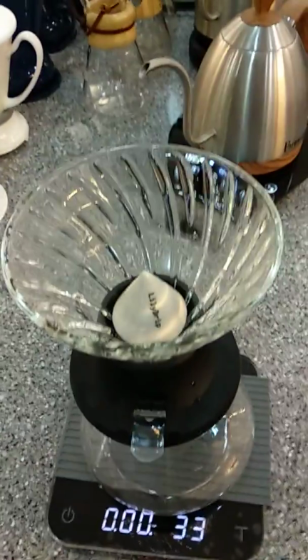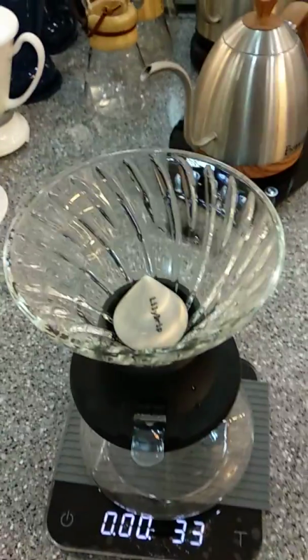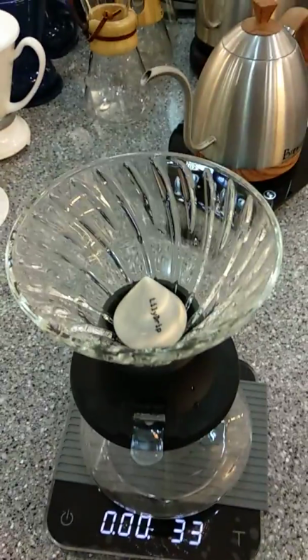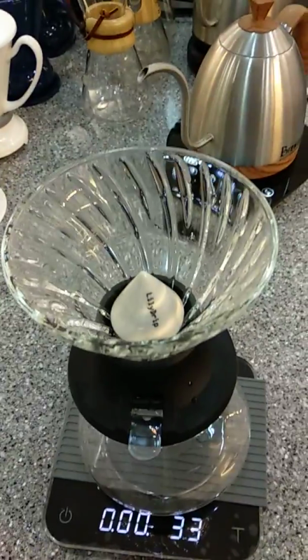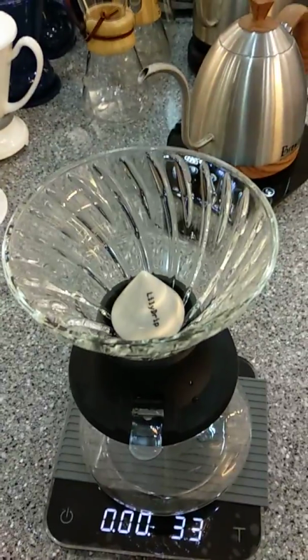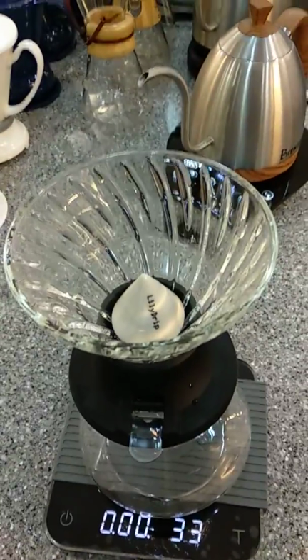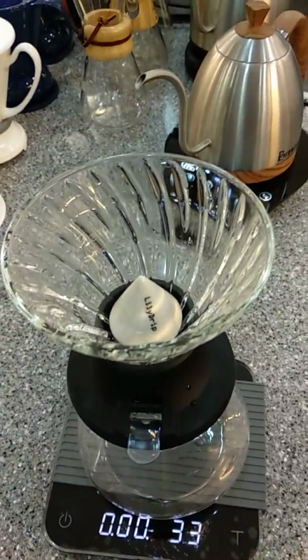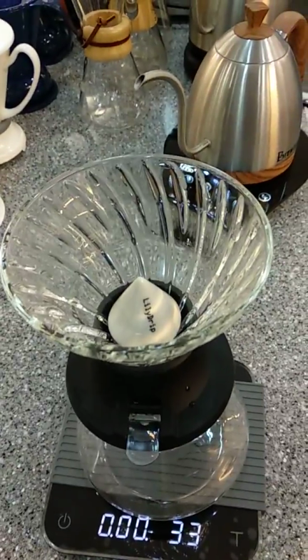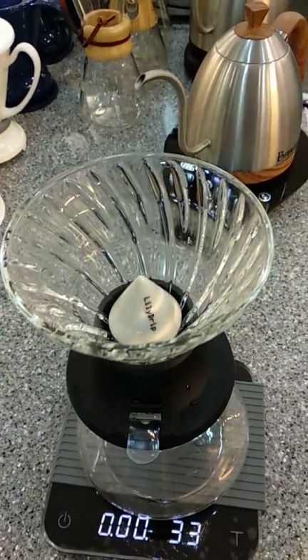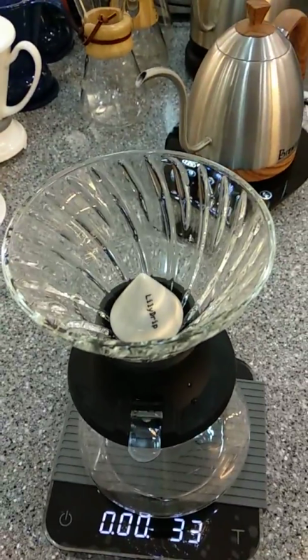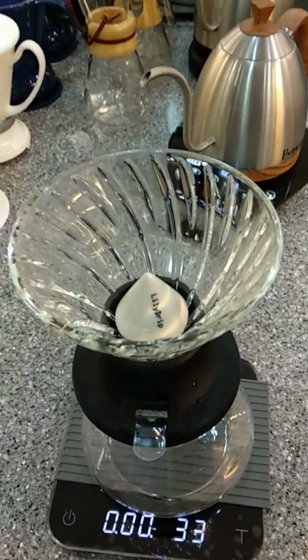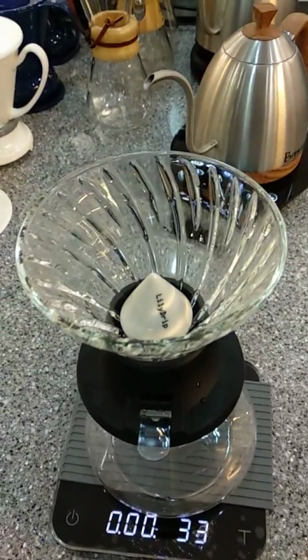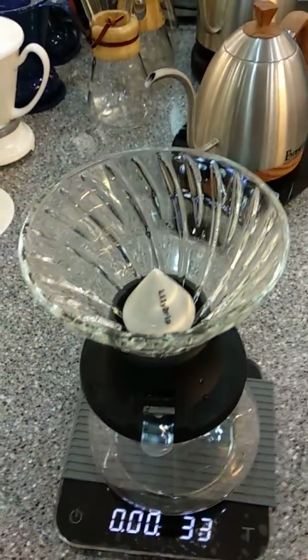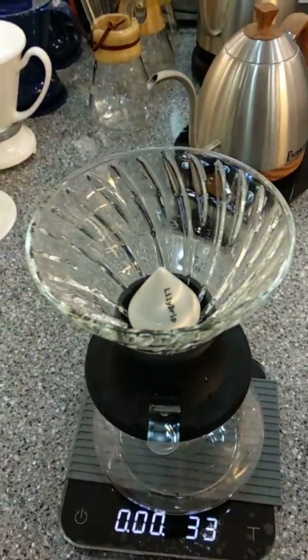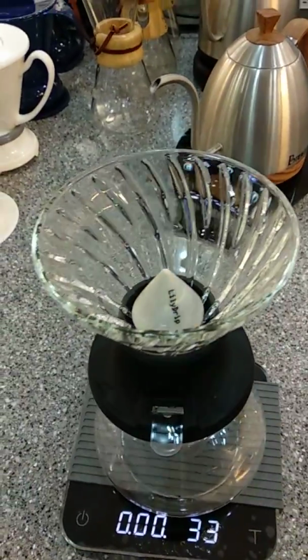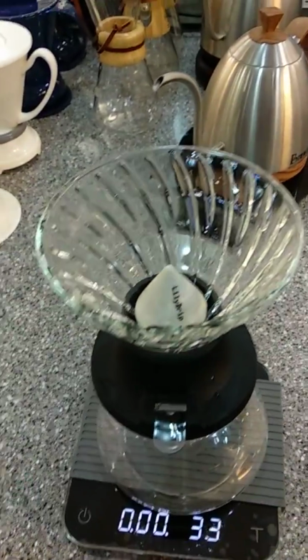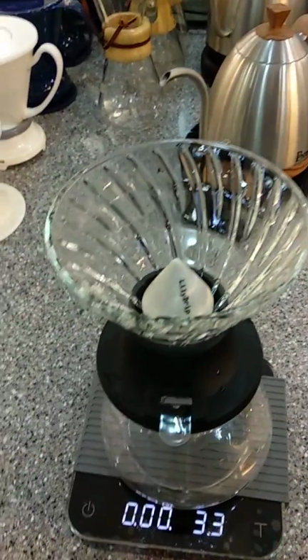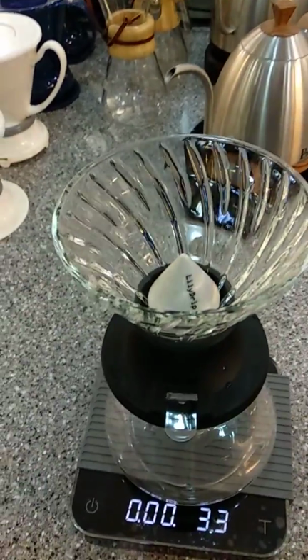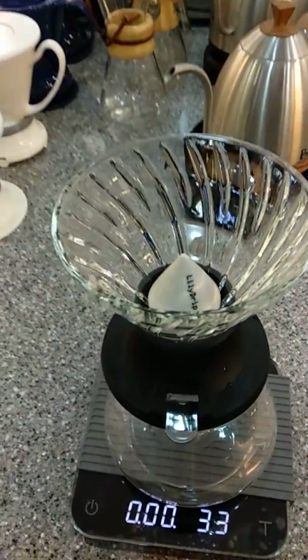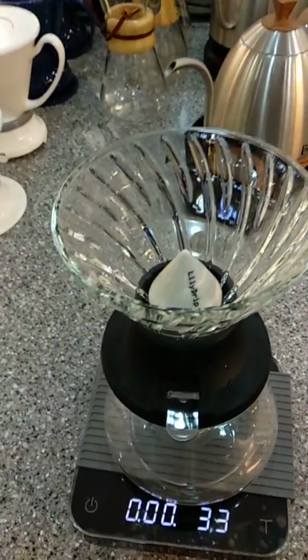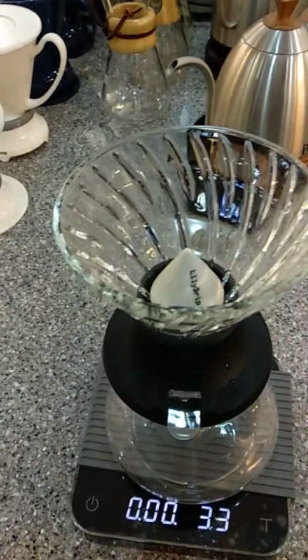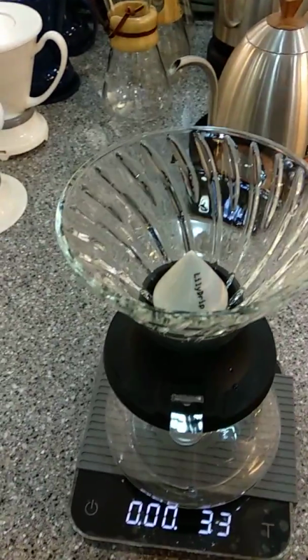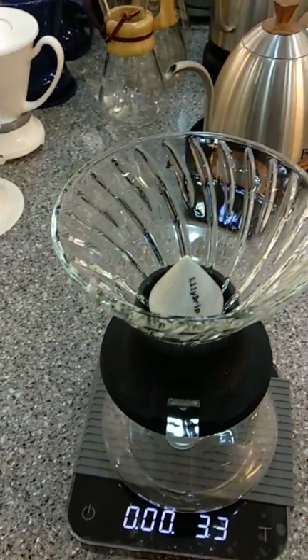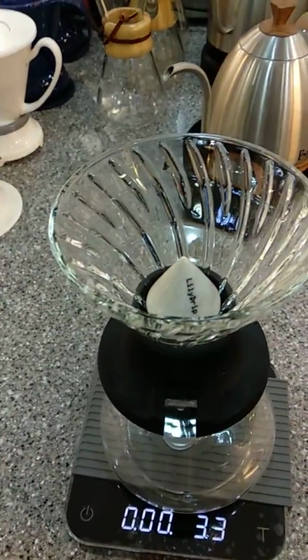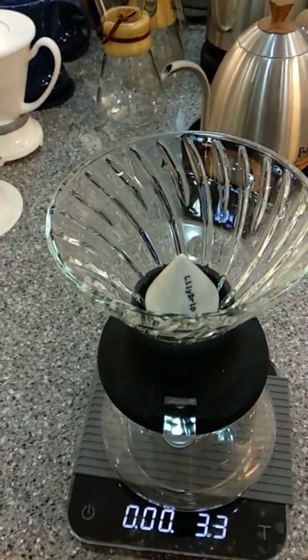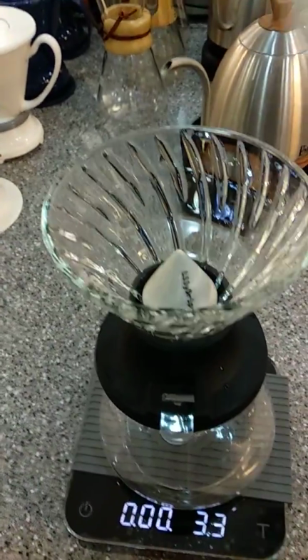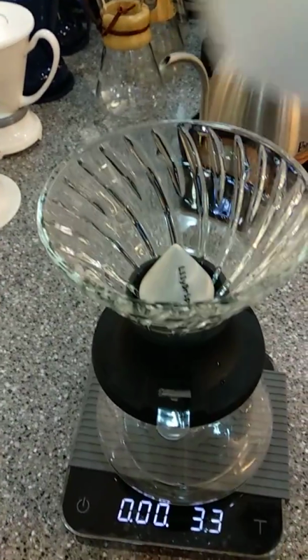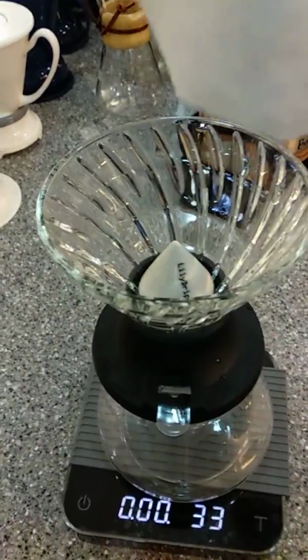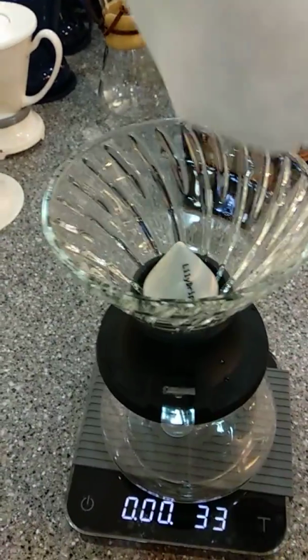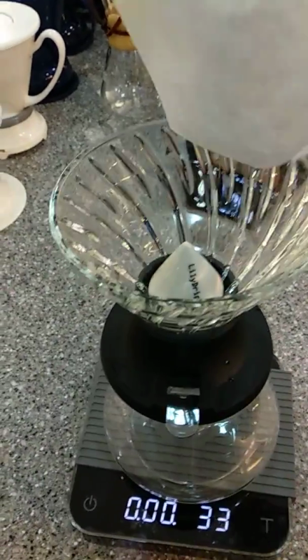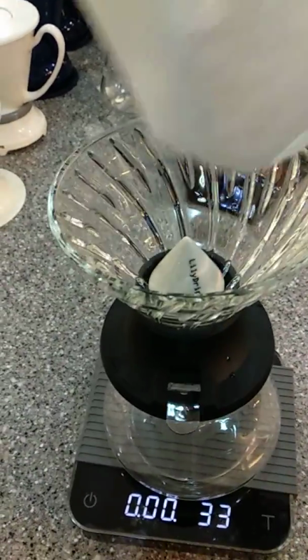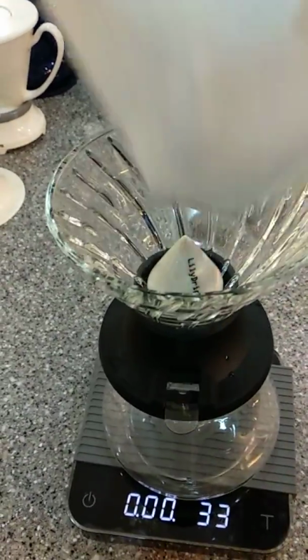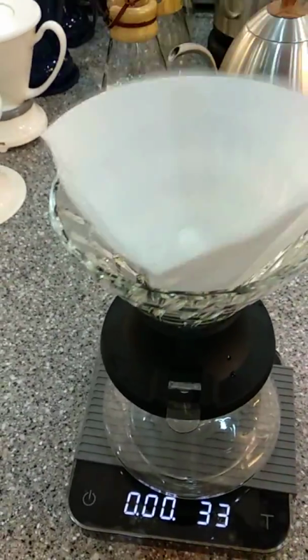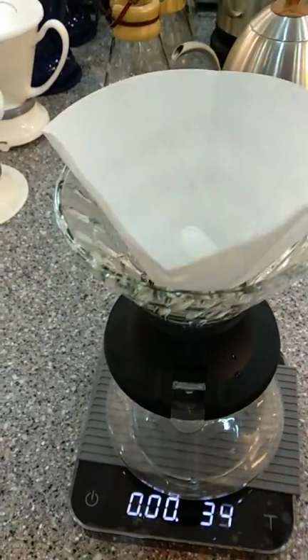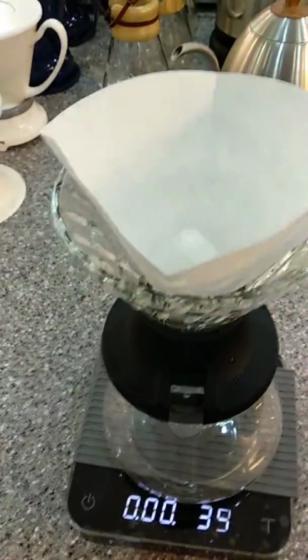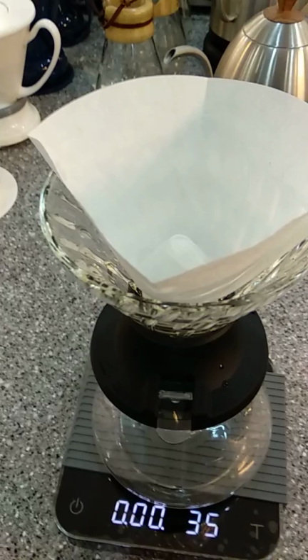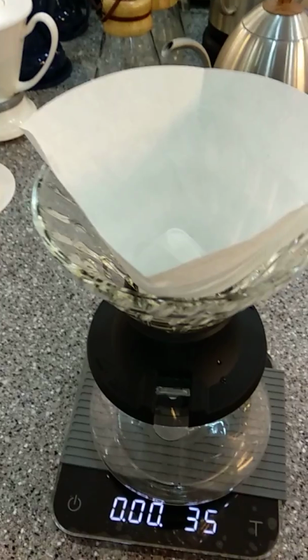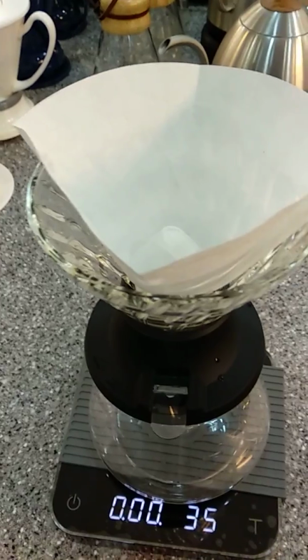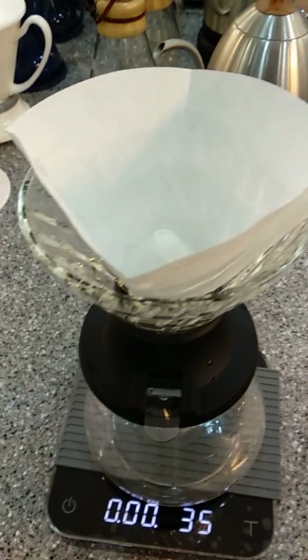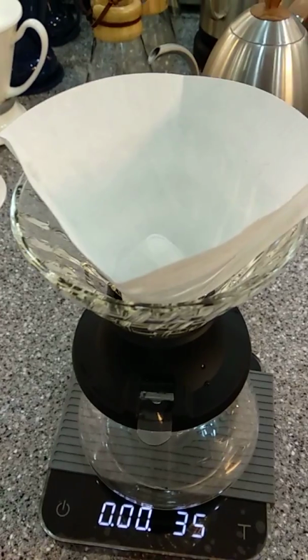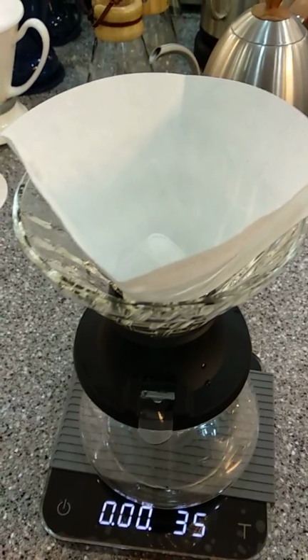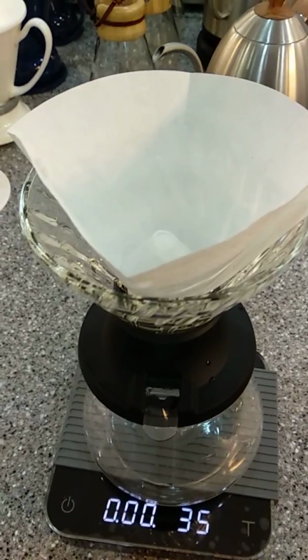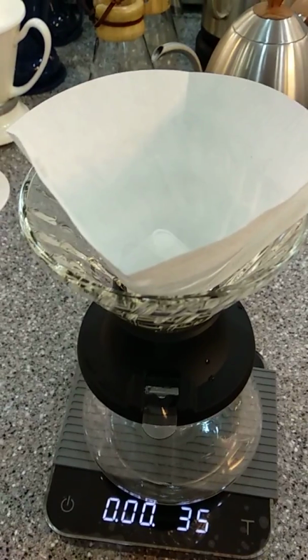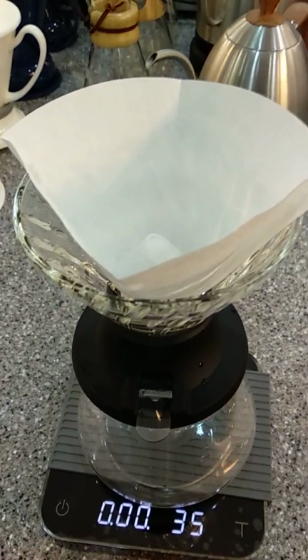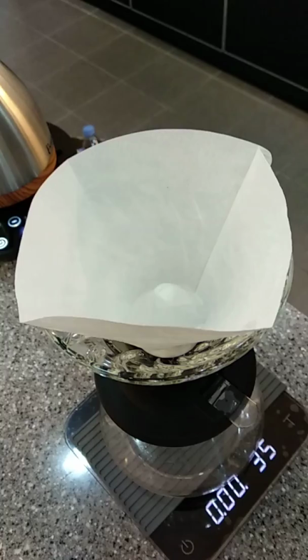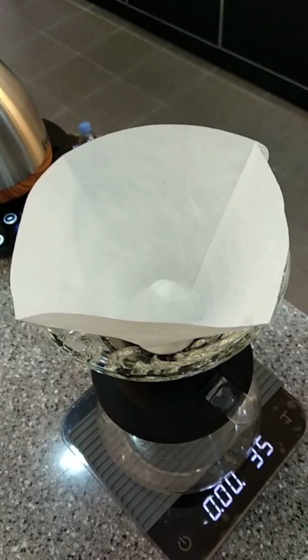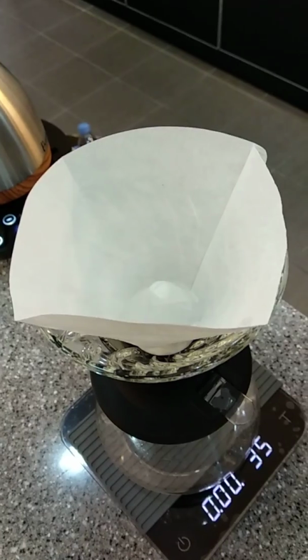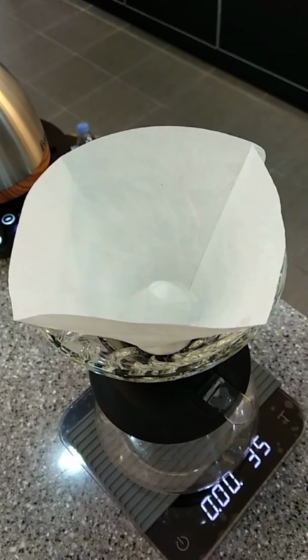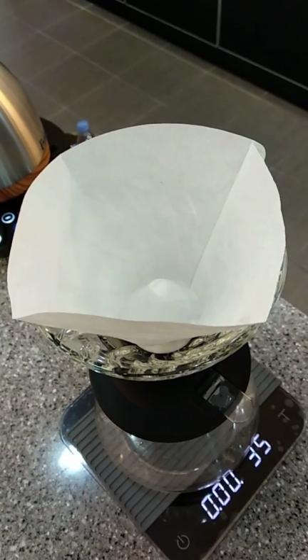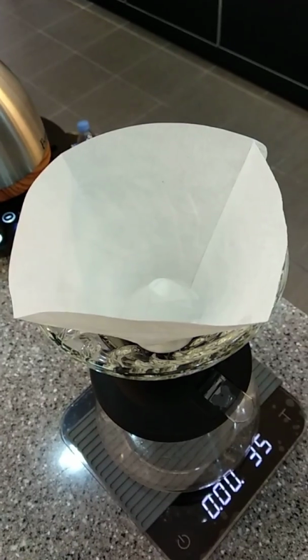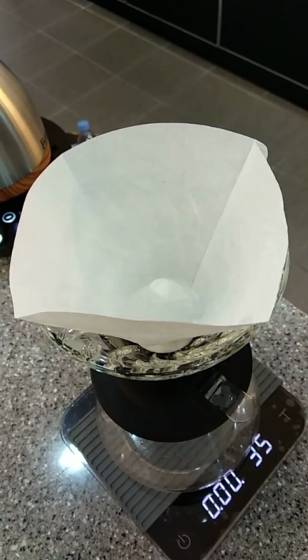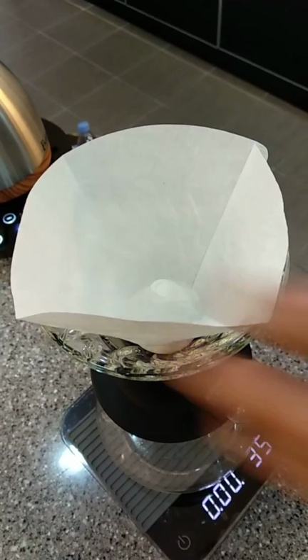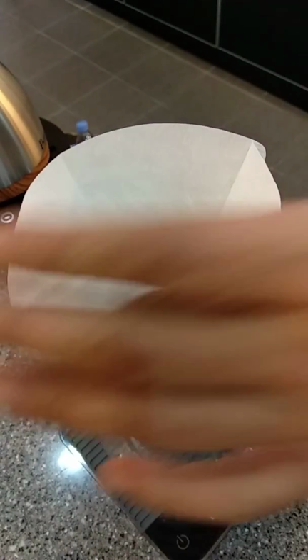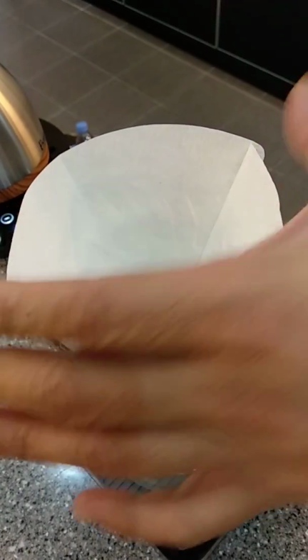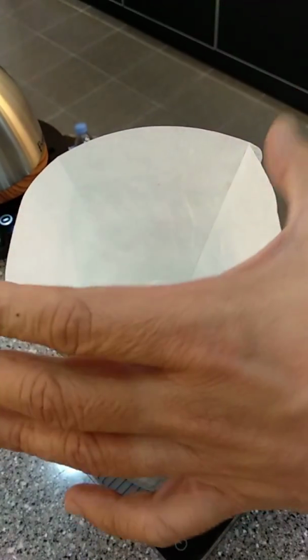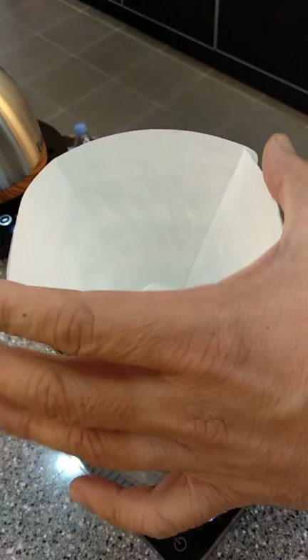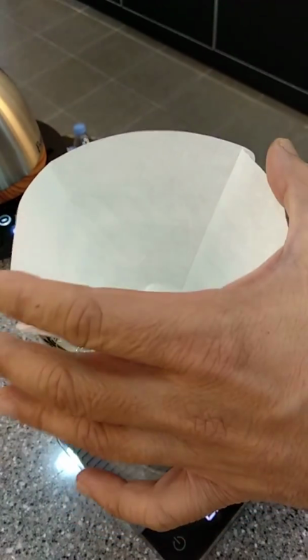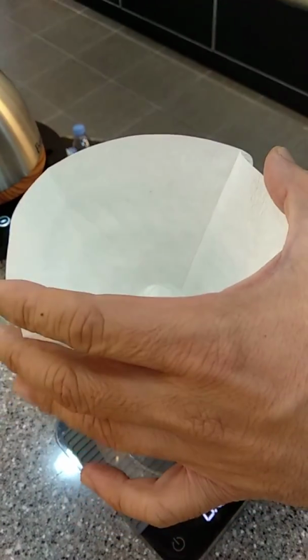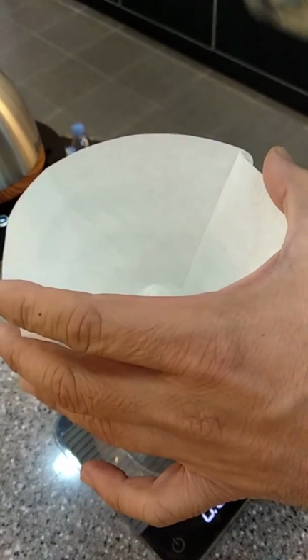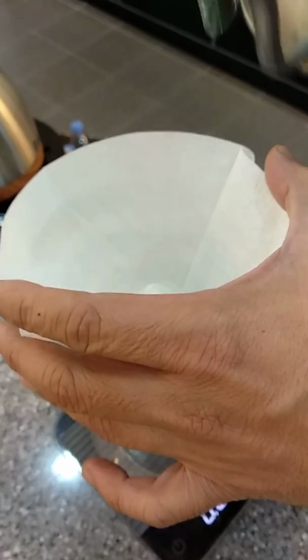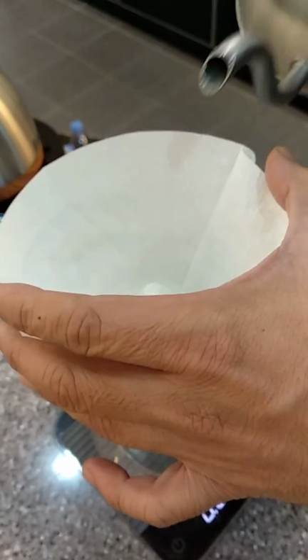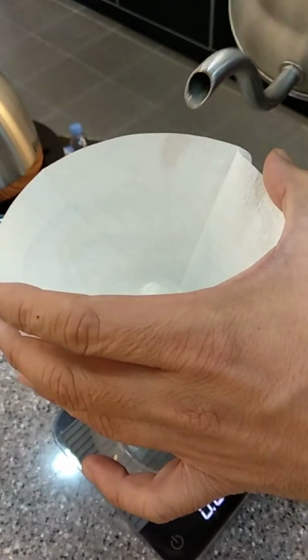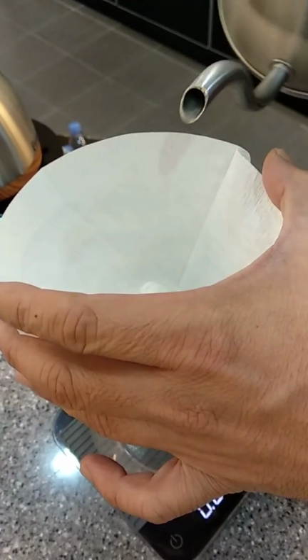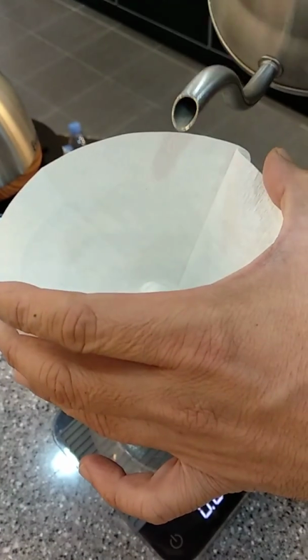I'm going for a pour over now — Lily Drip. Bring some paper filter.